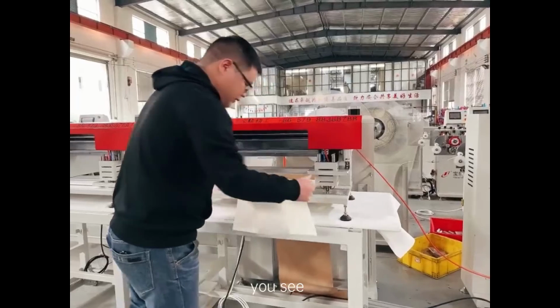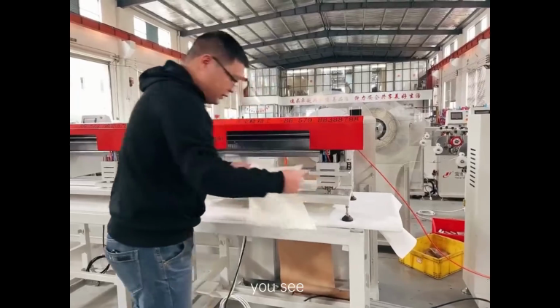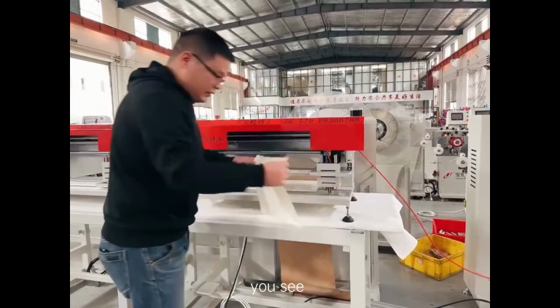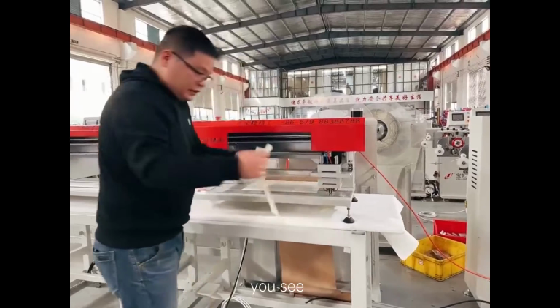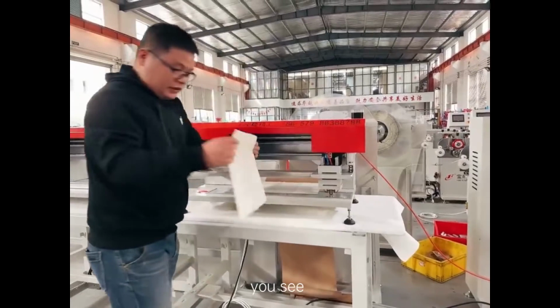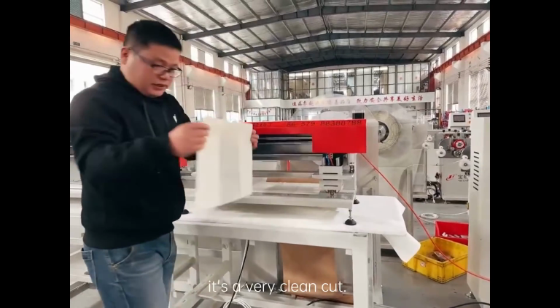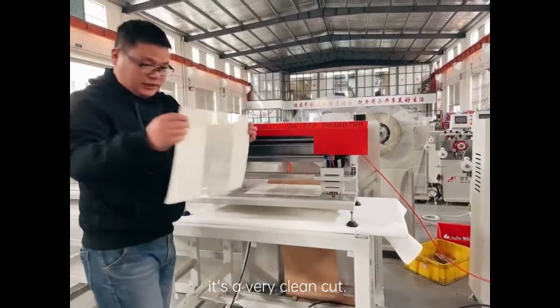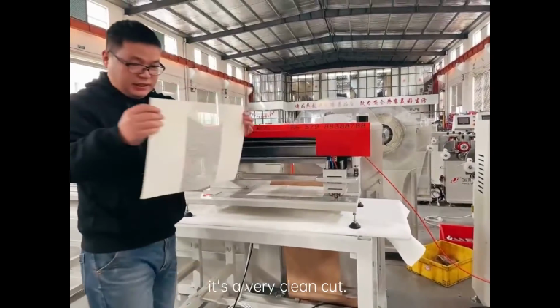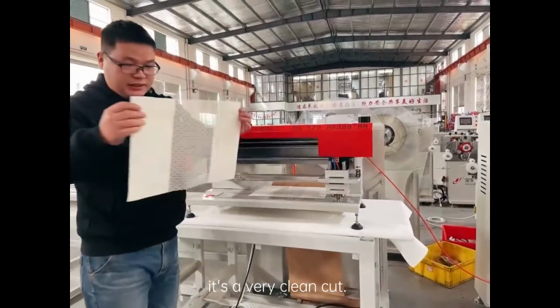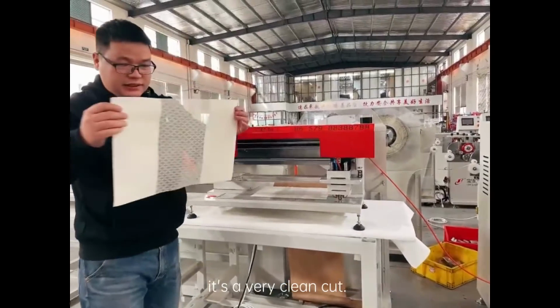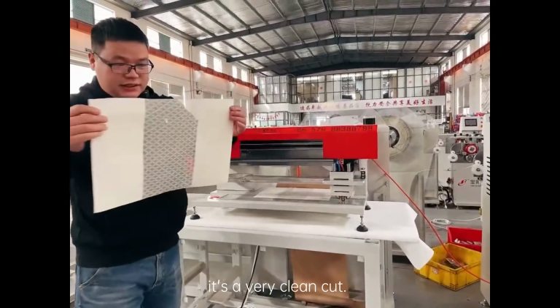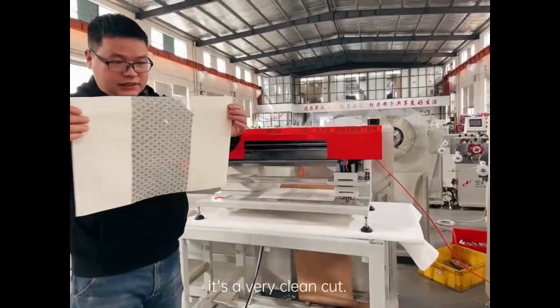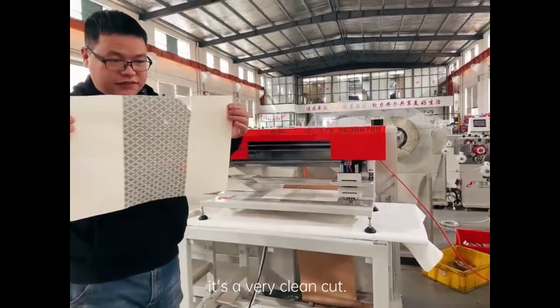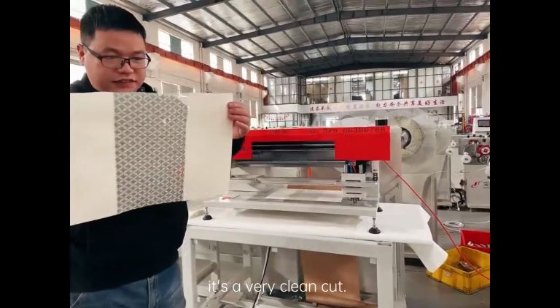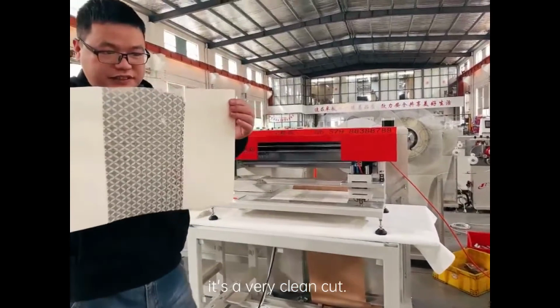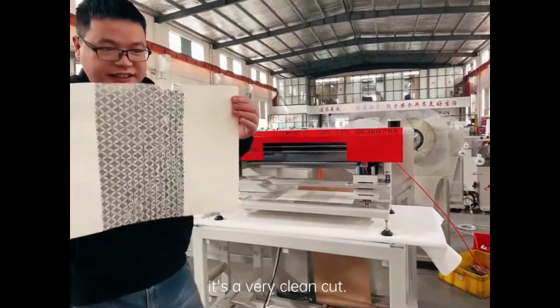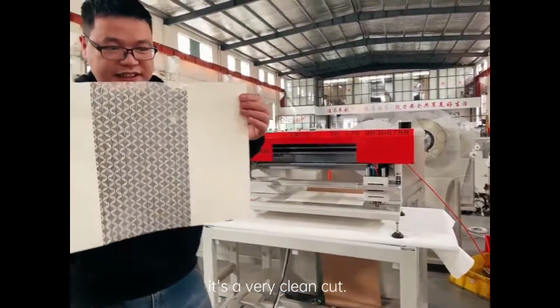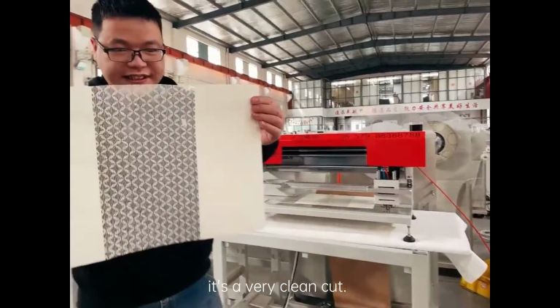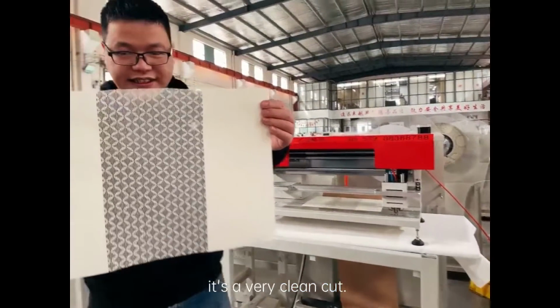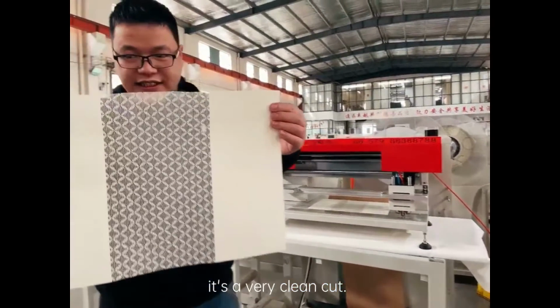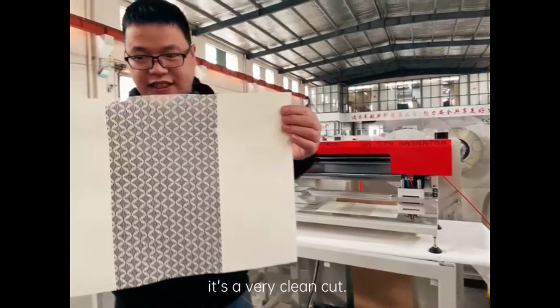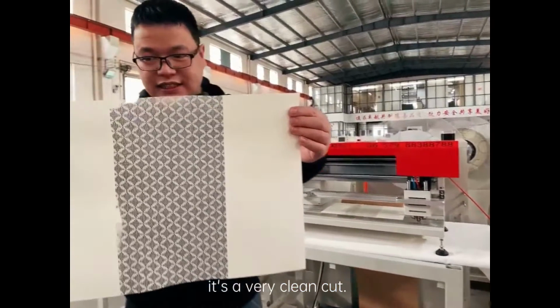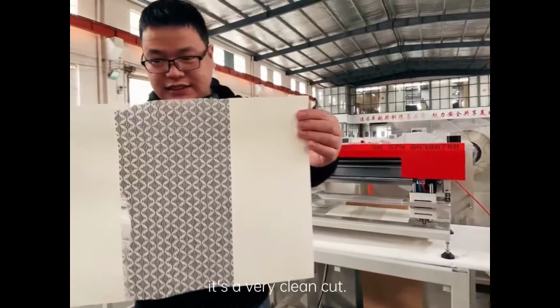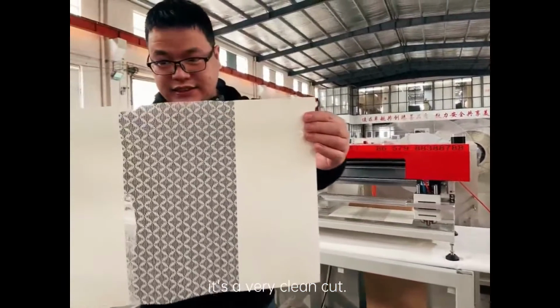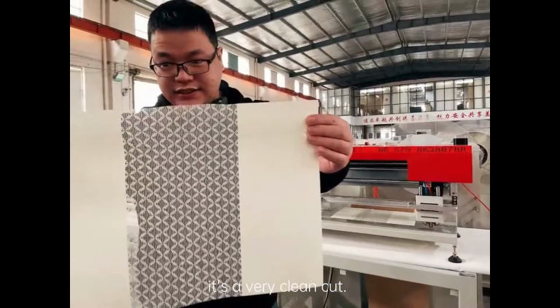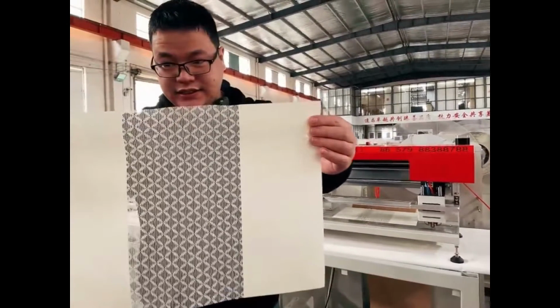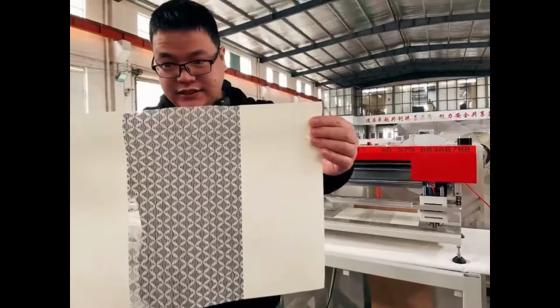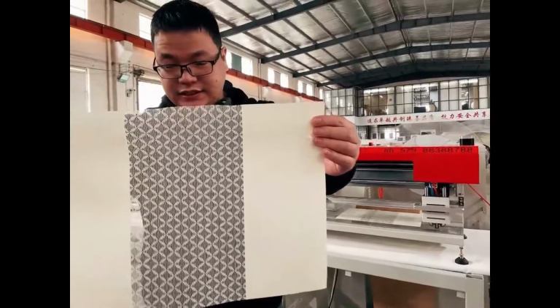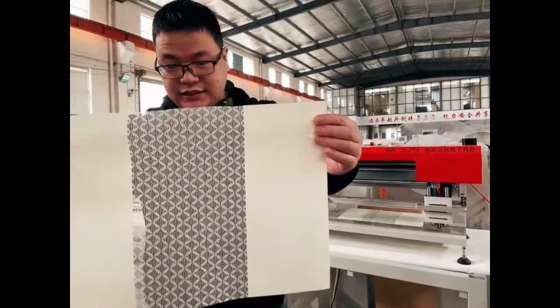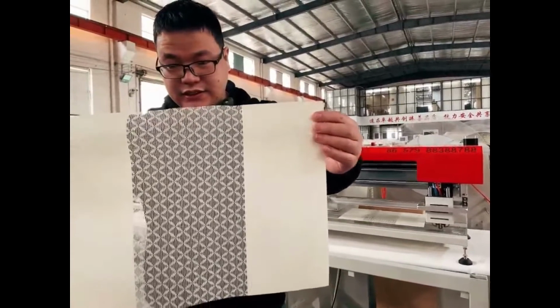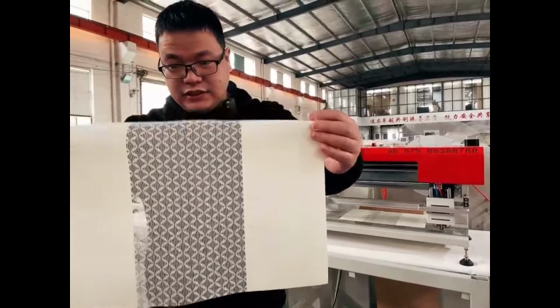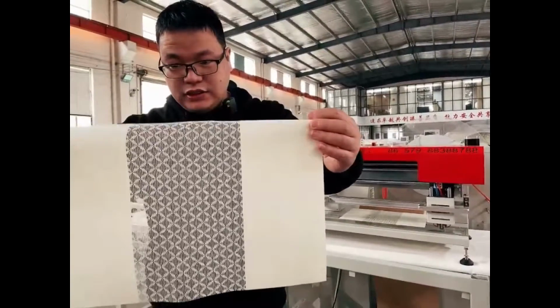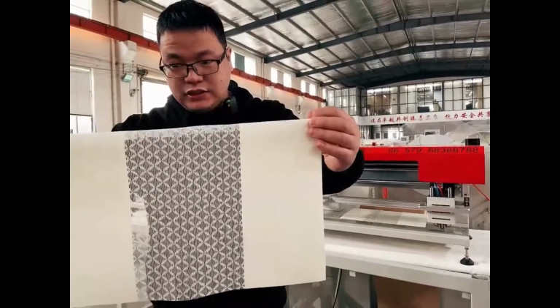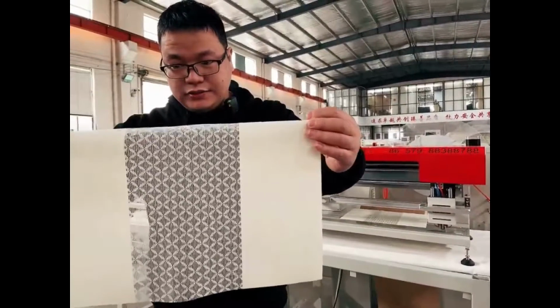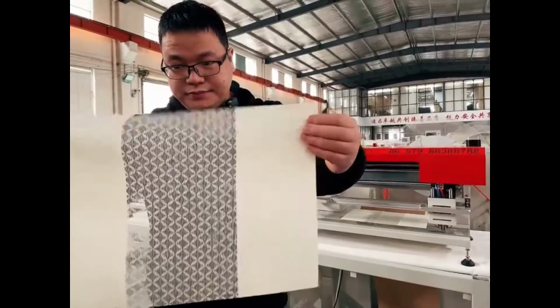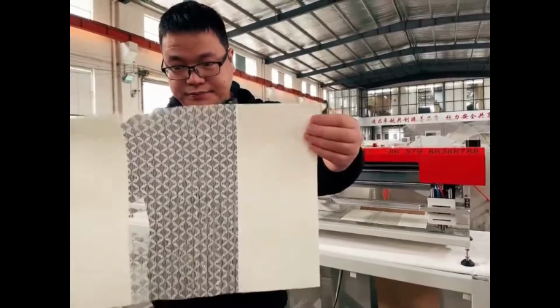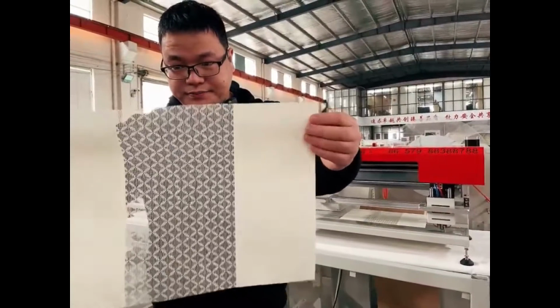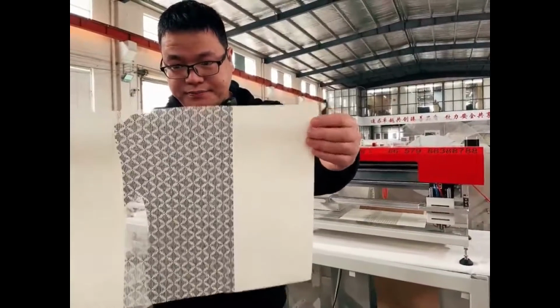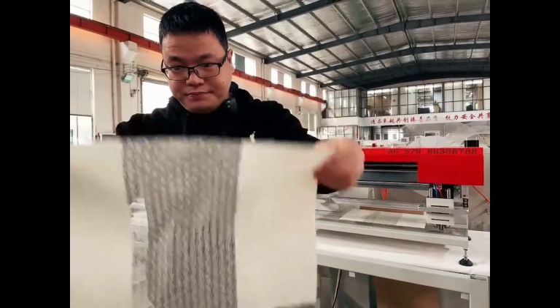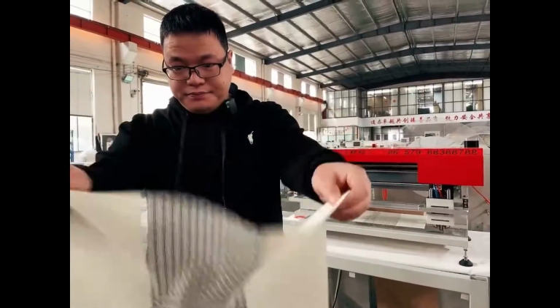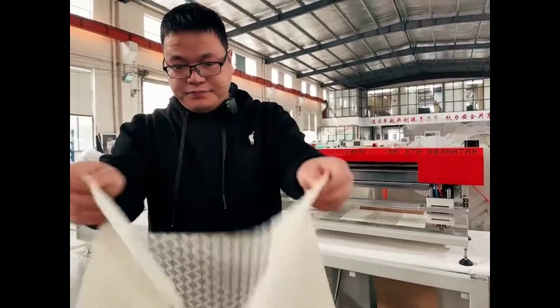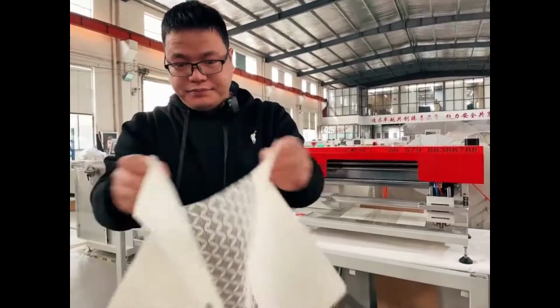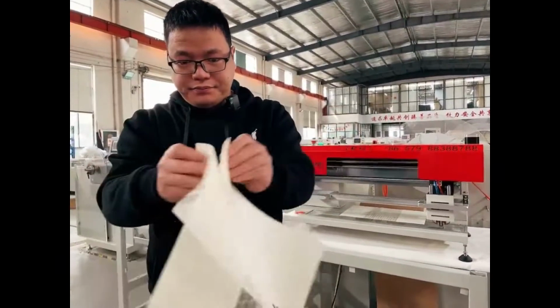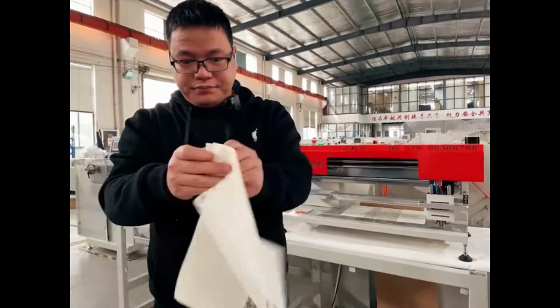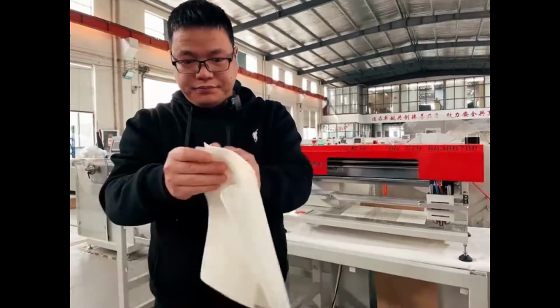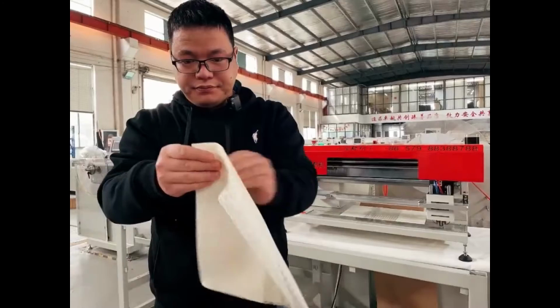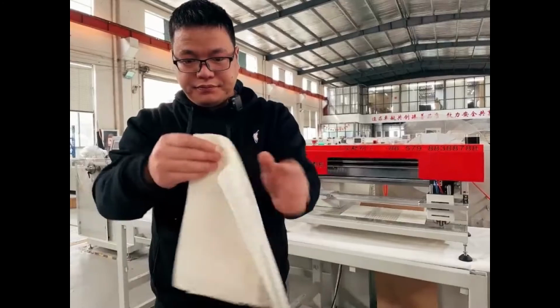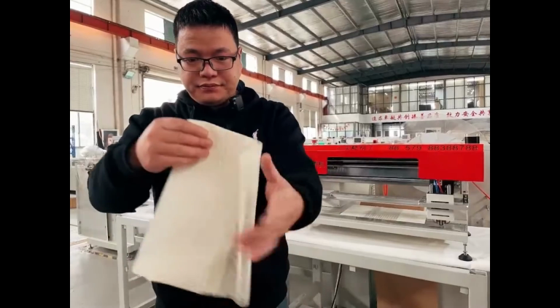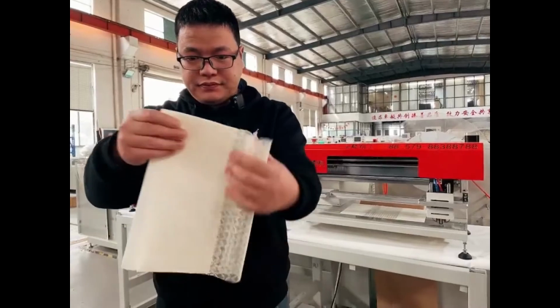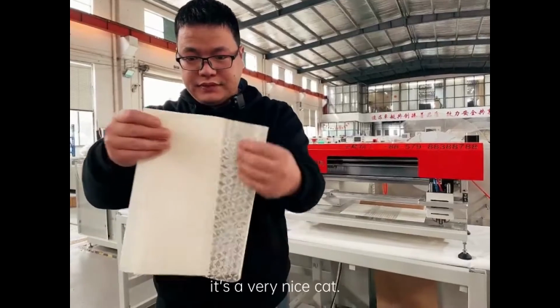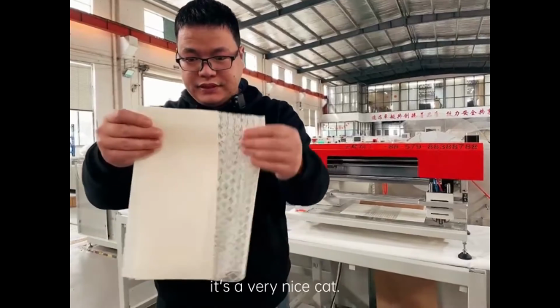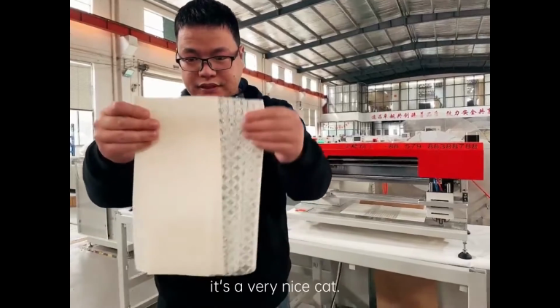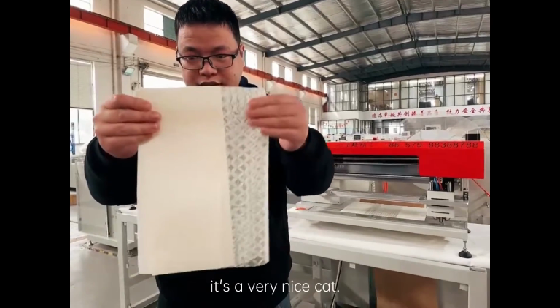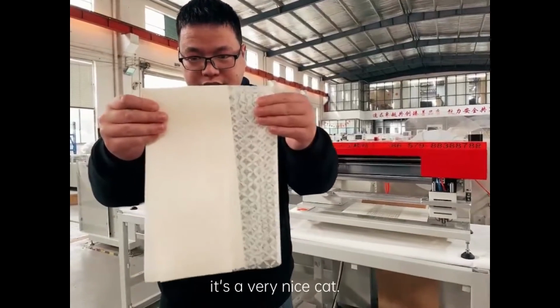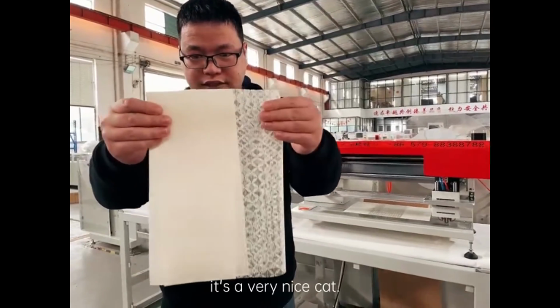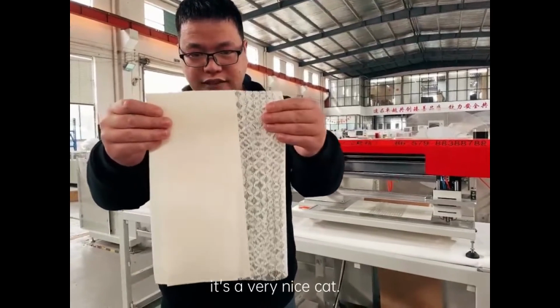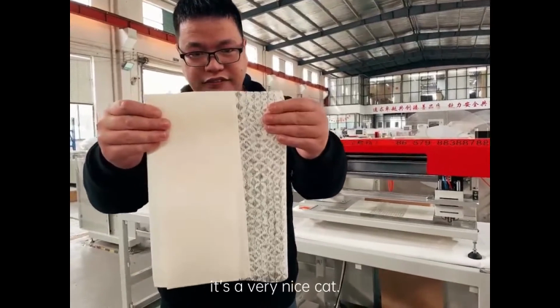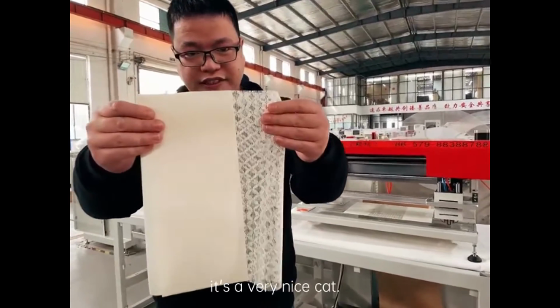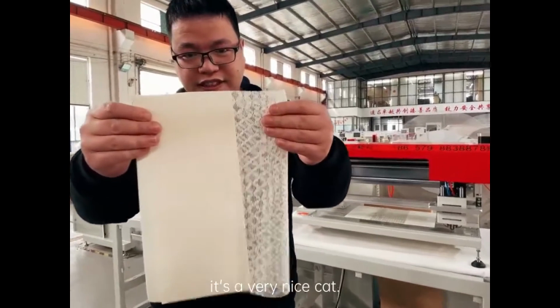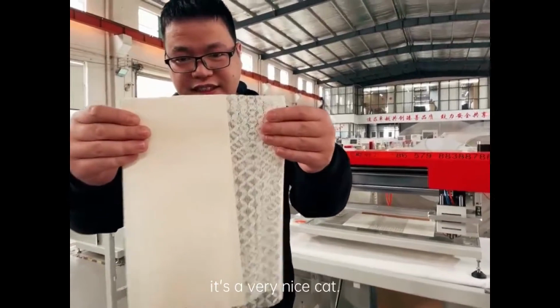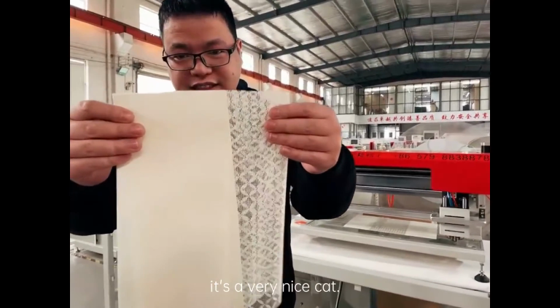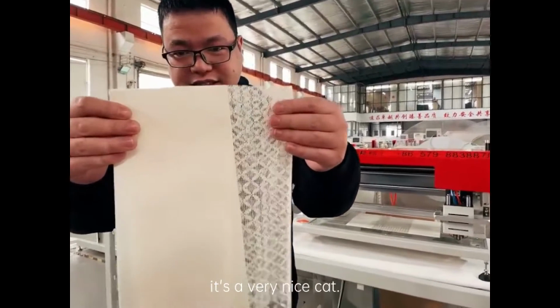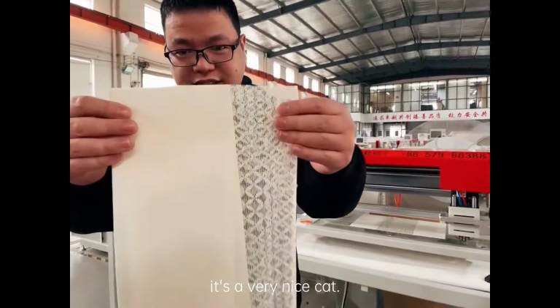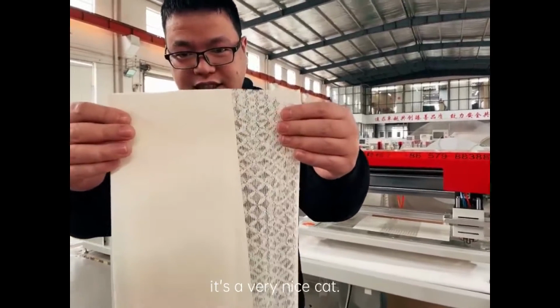You see, it's a very clean cut. It's a very nice cut.